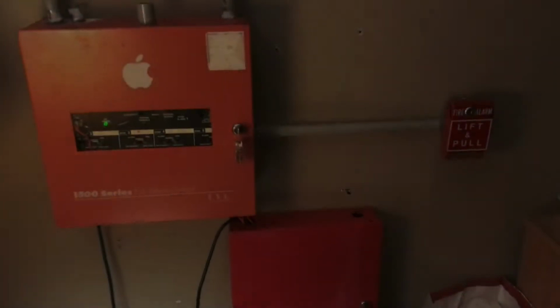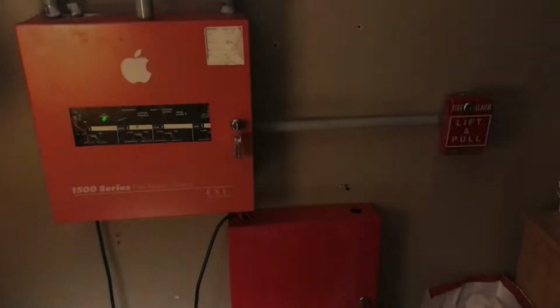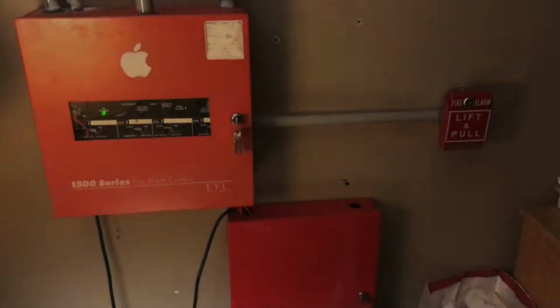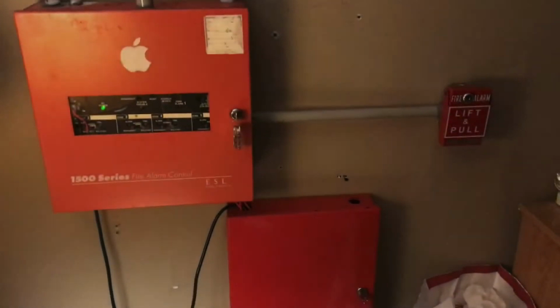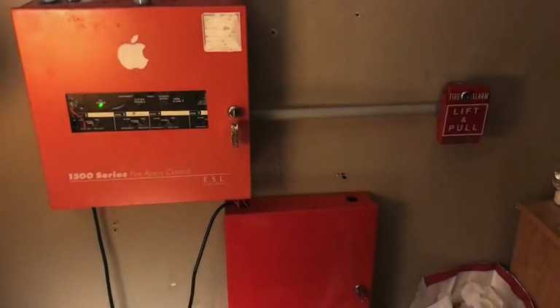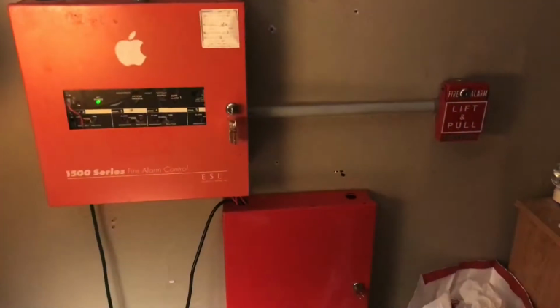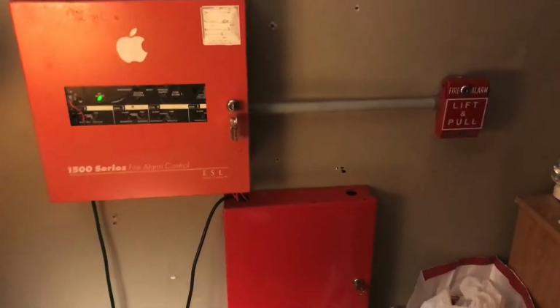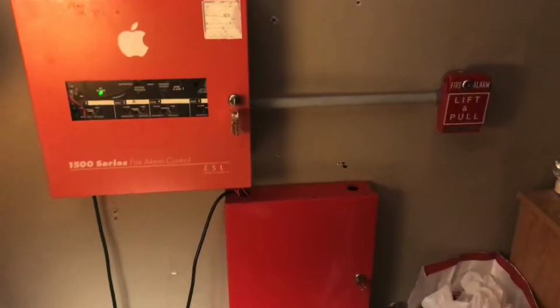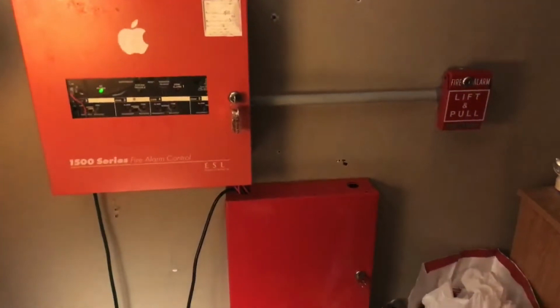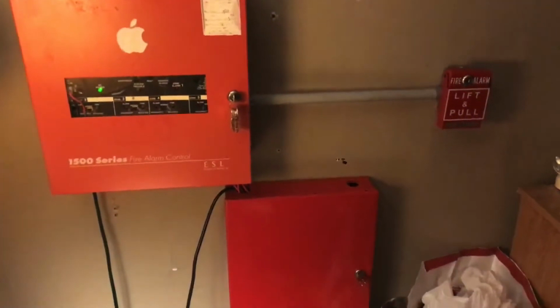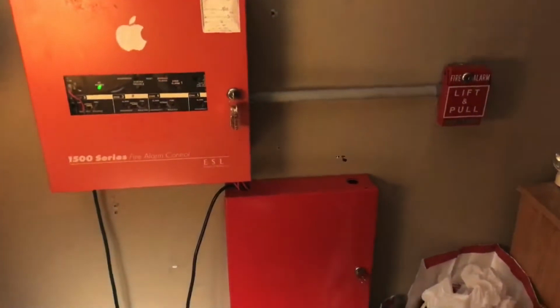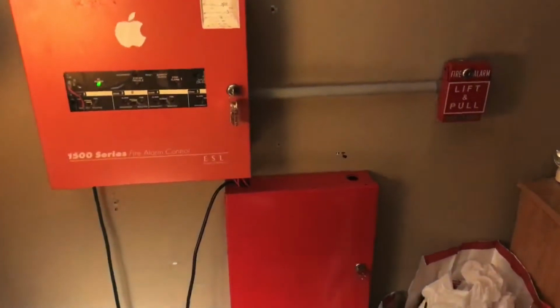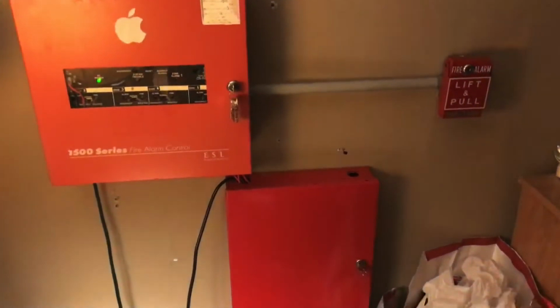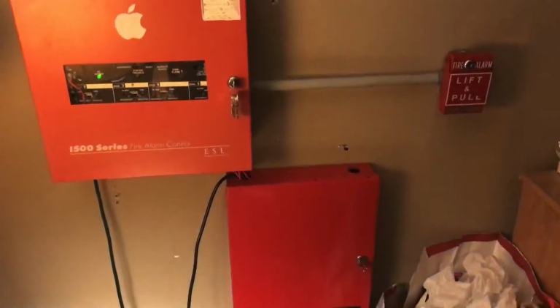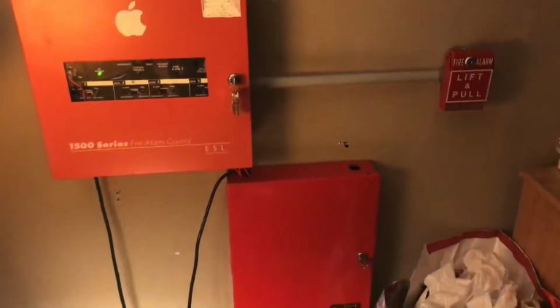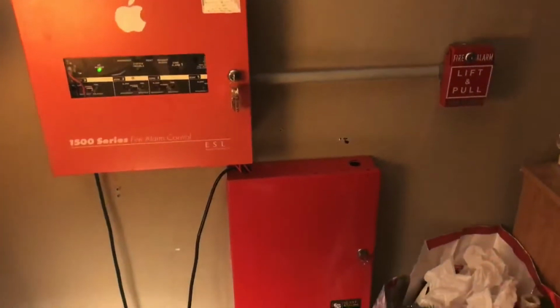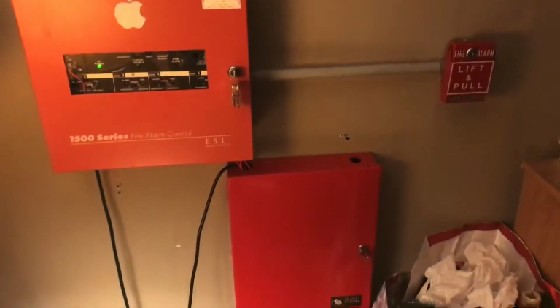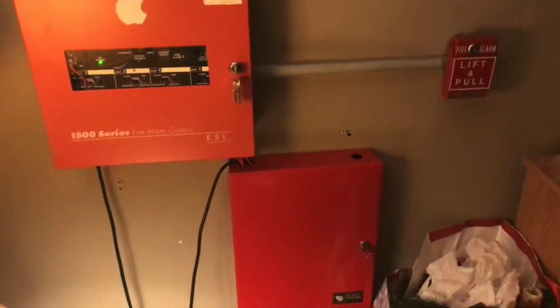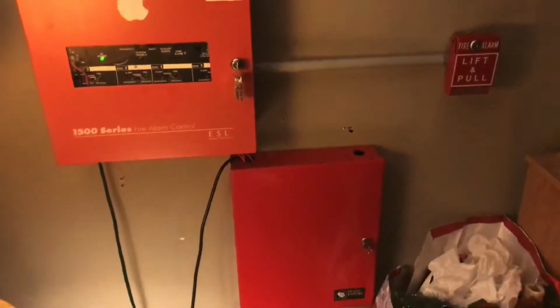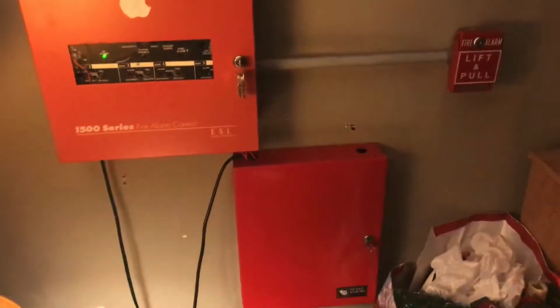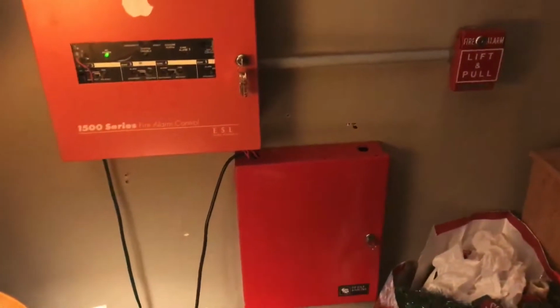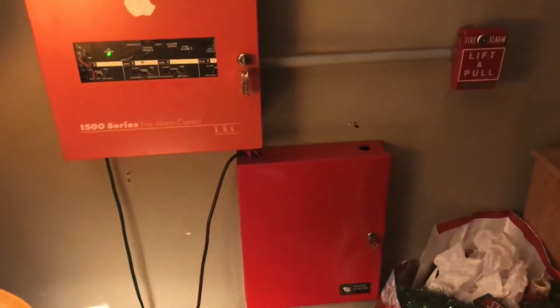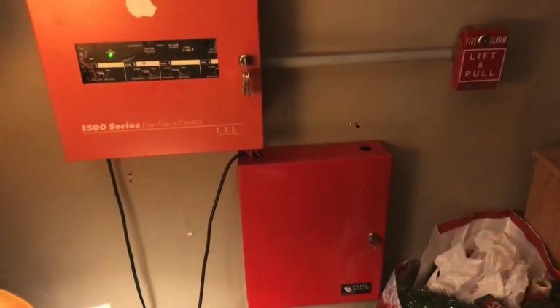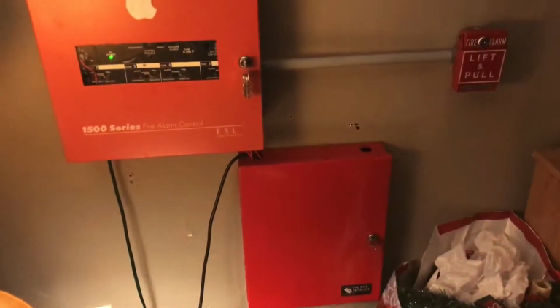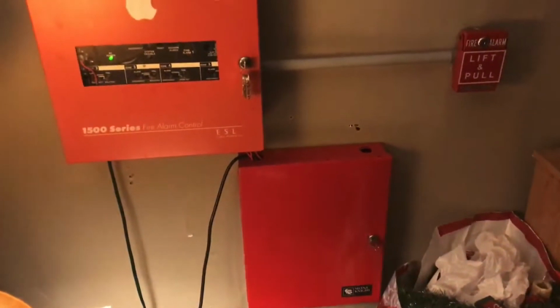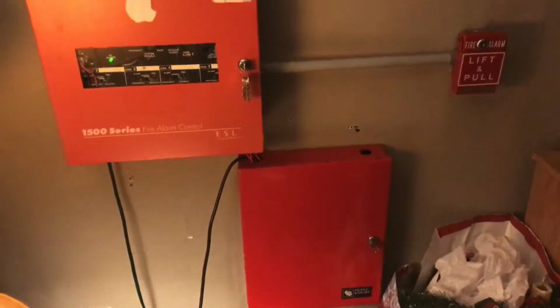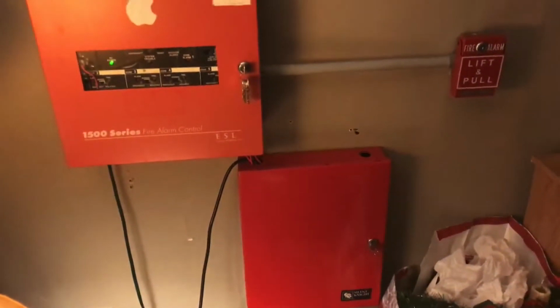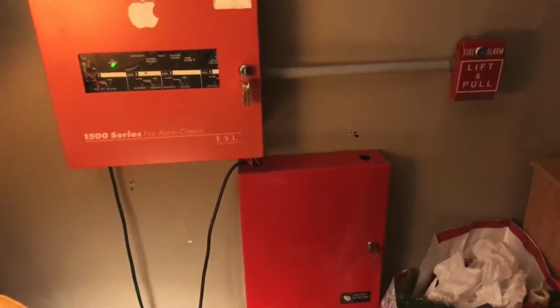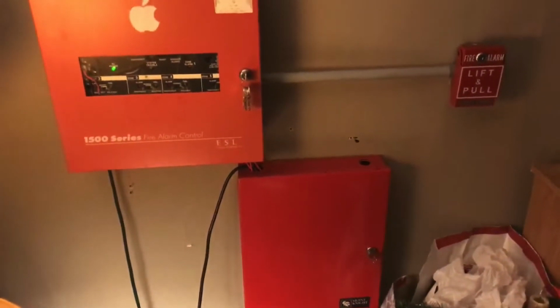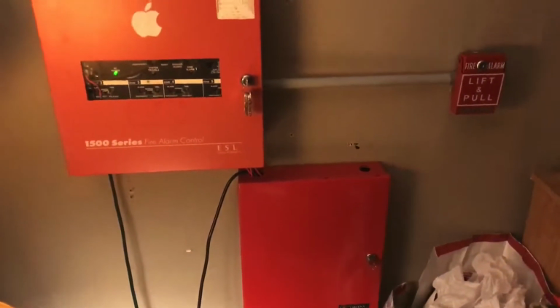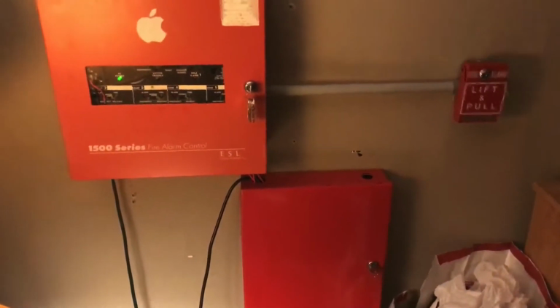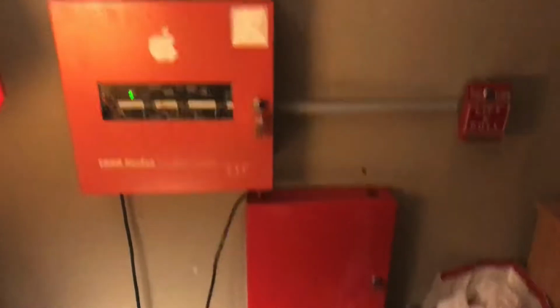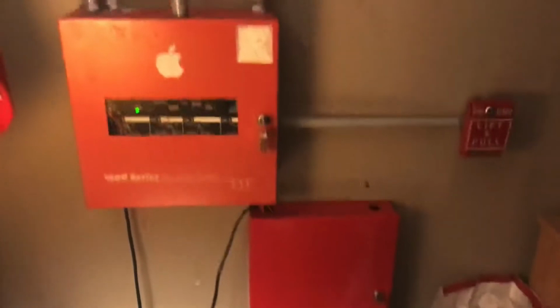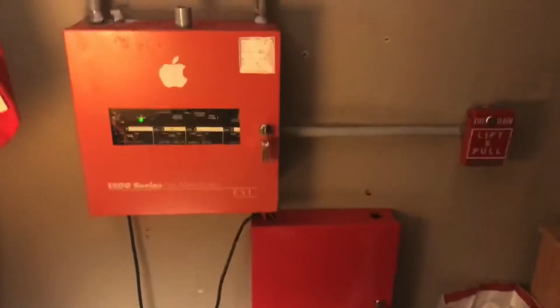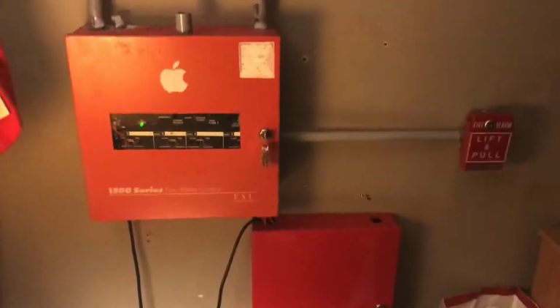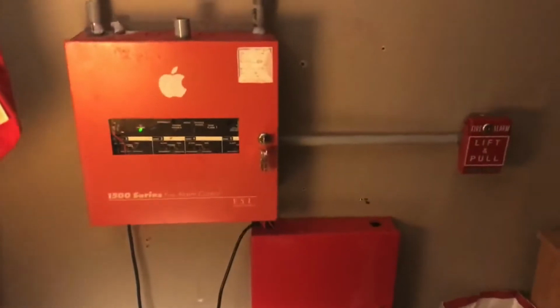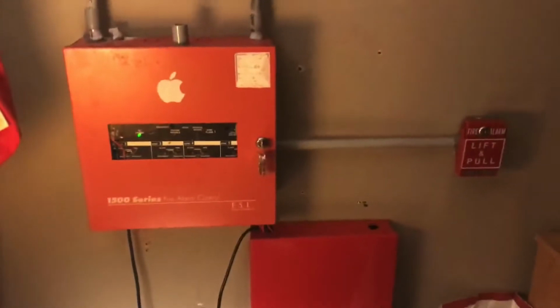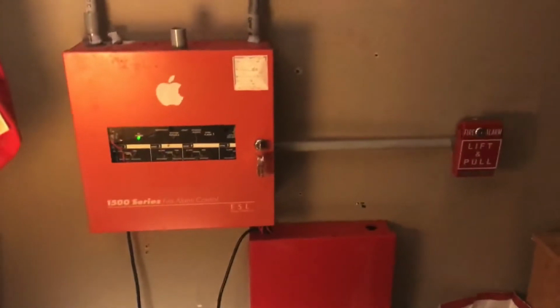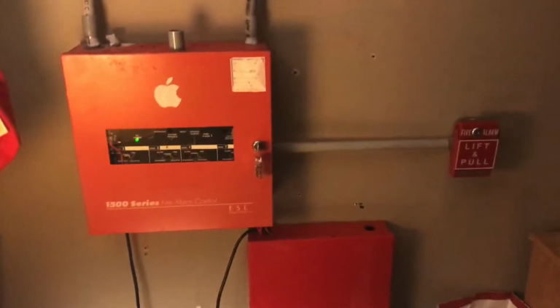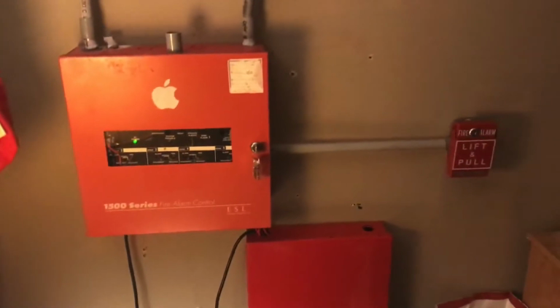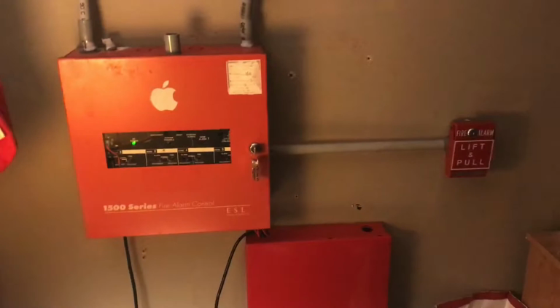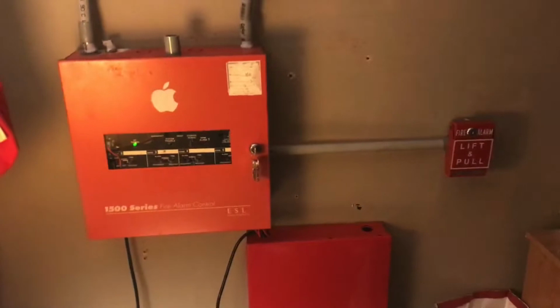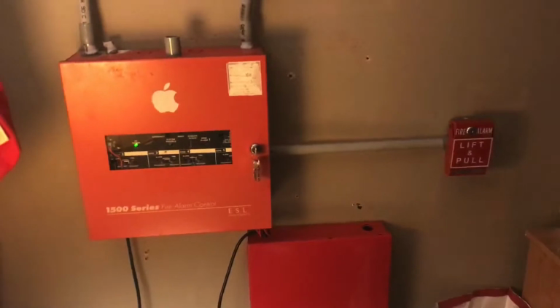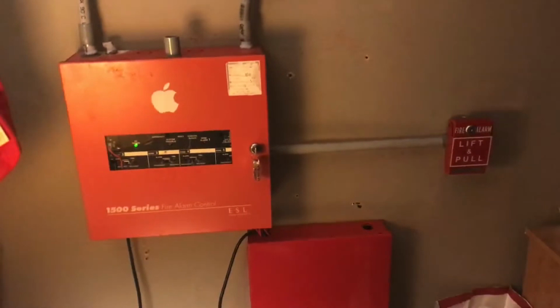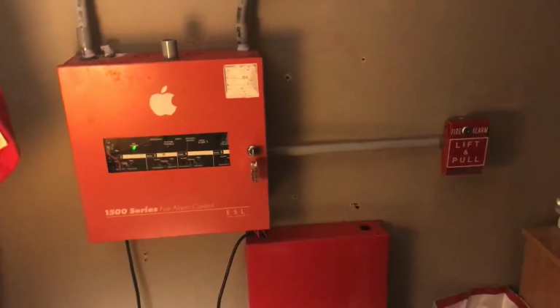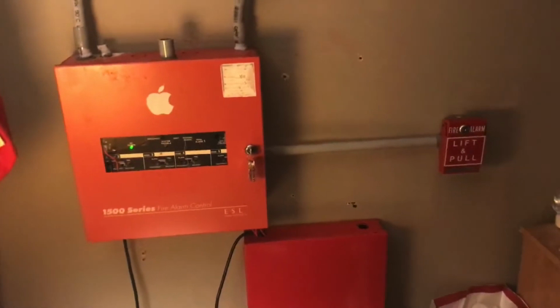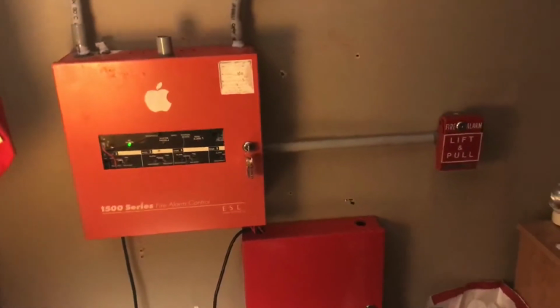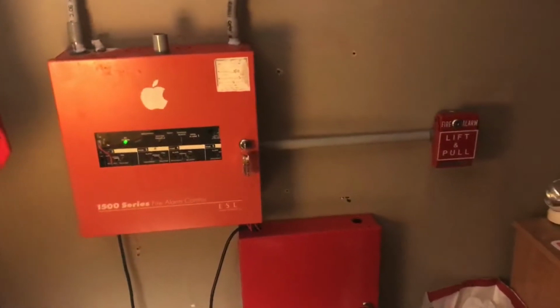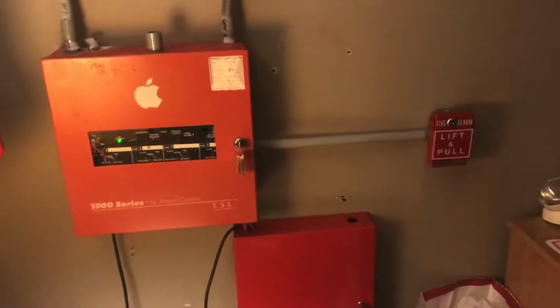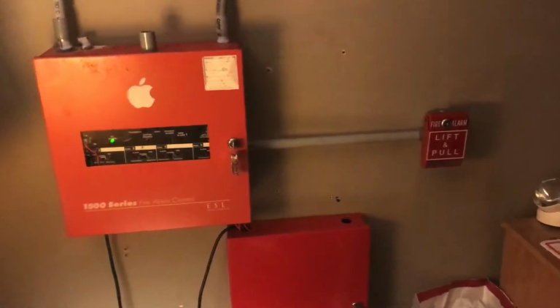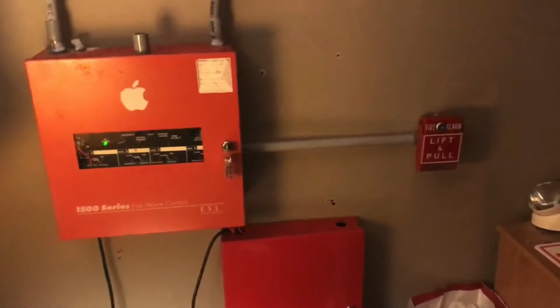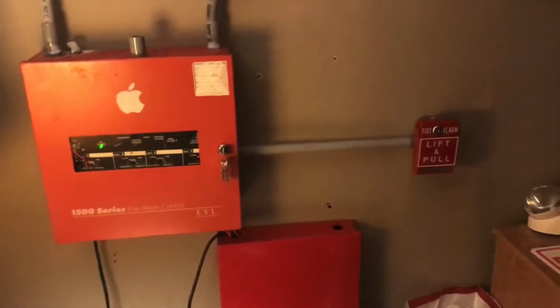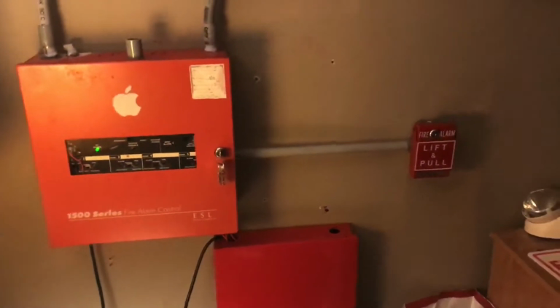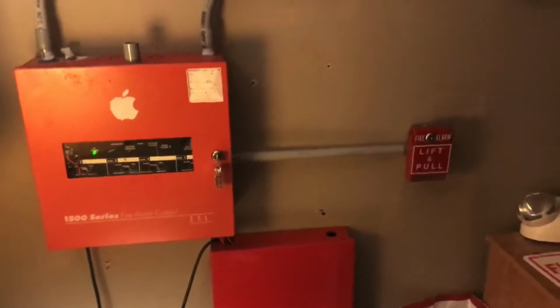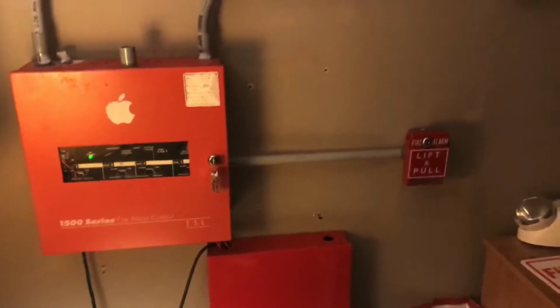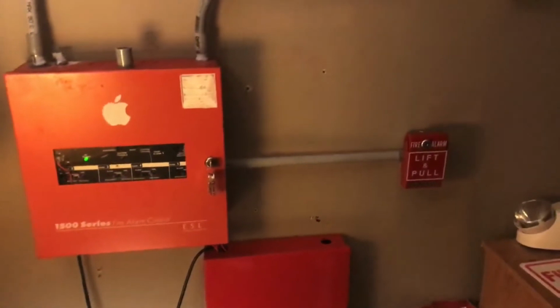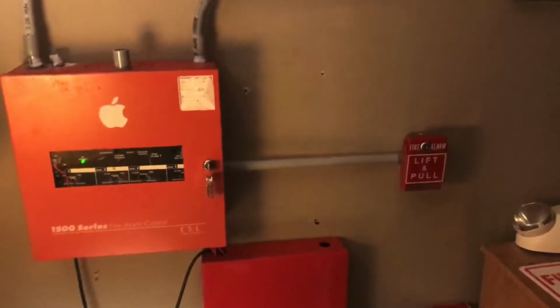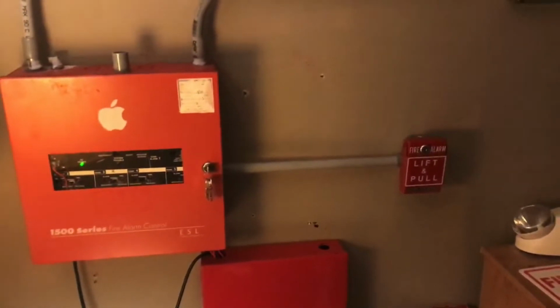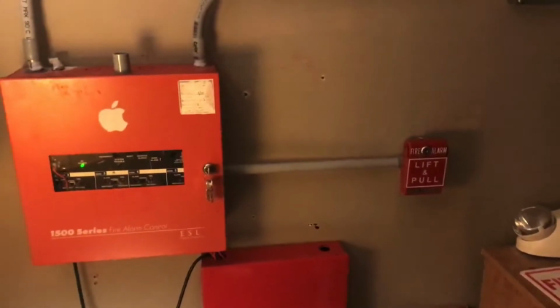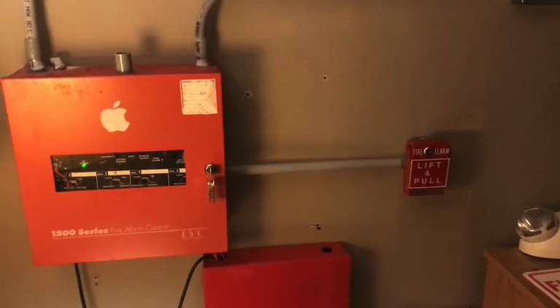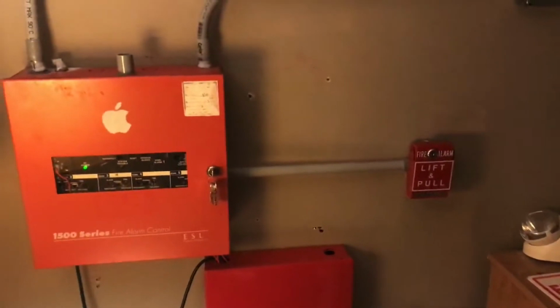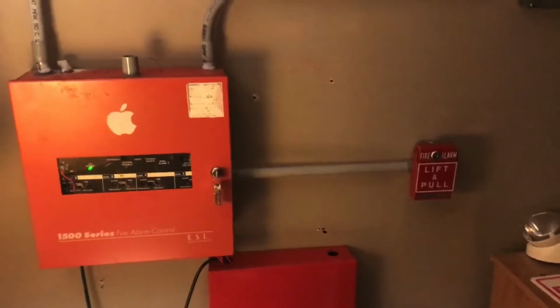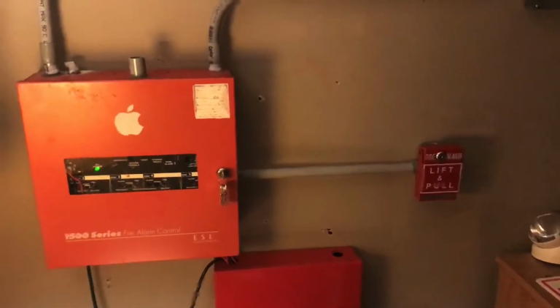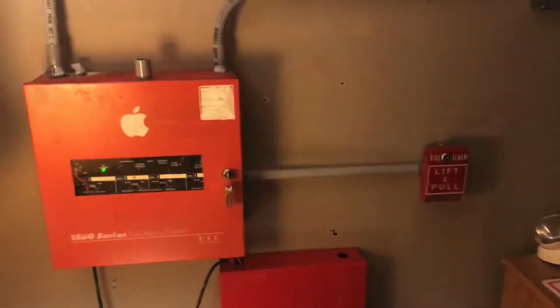What's going on everybody, this is CoolSign of Sky and welcome to System Test 9 with the ESL 1500 series. Let's get straight into the video.